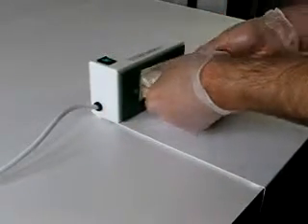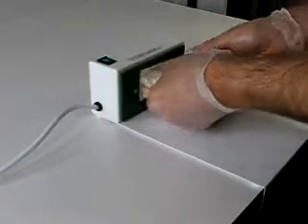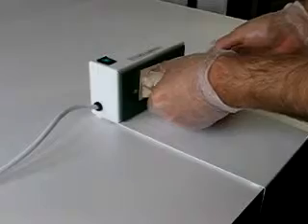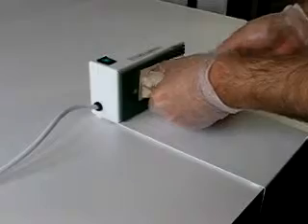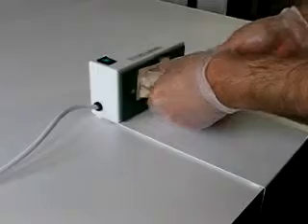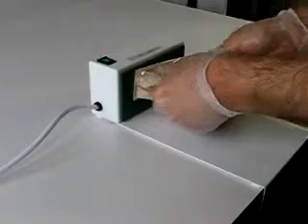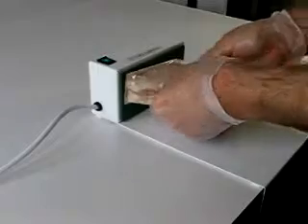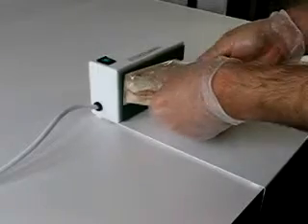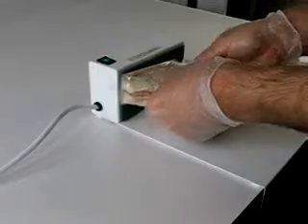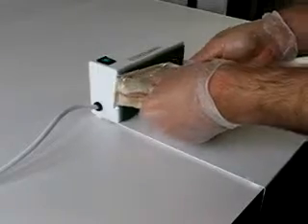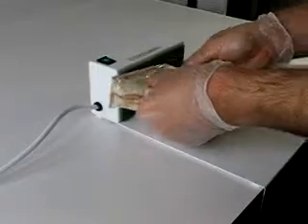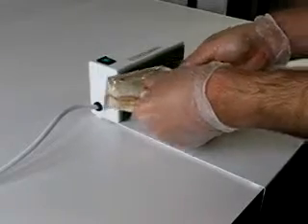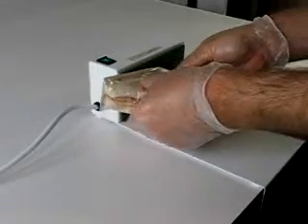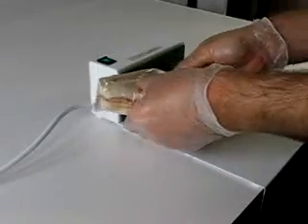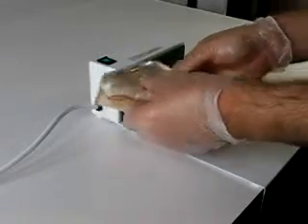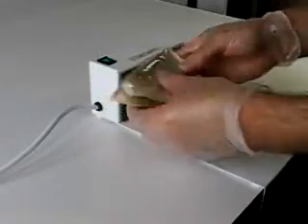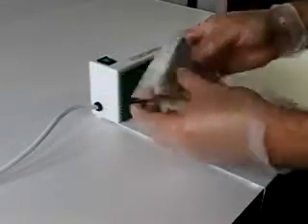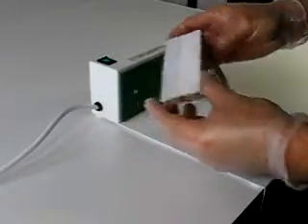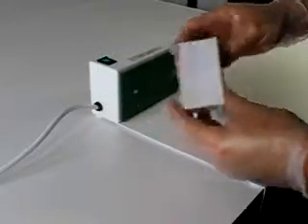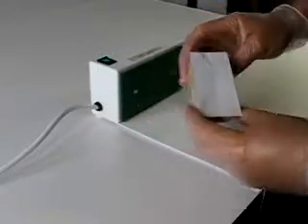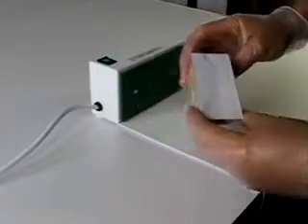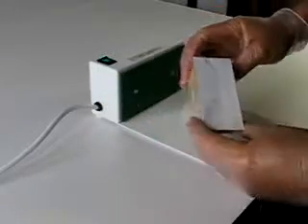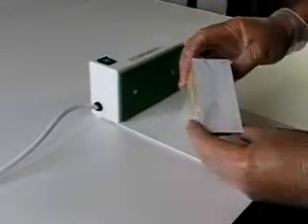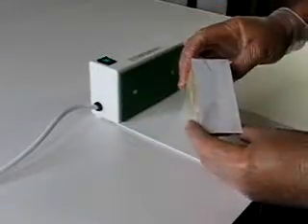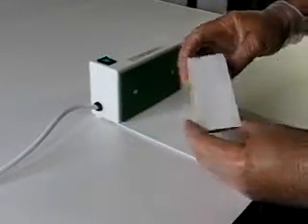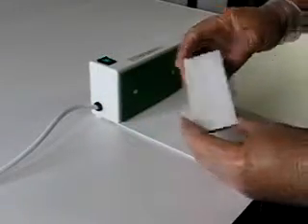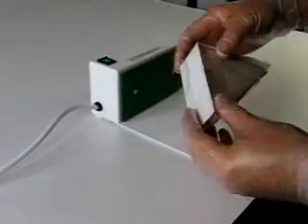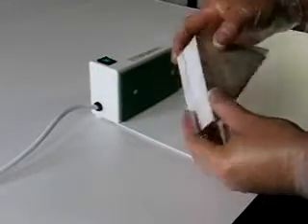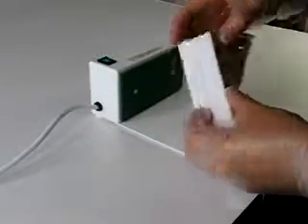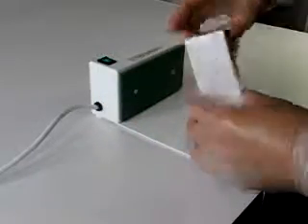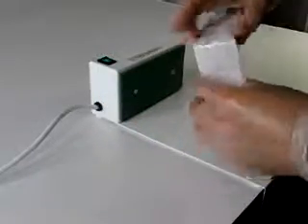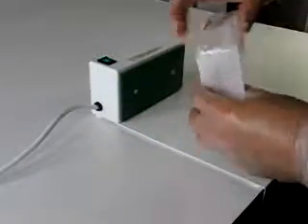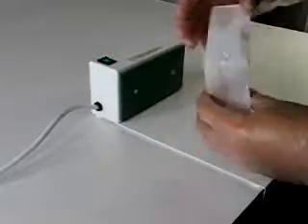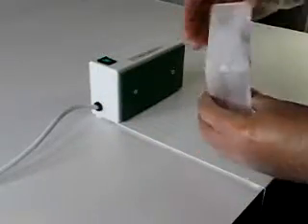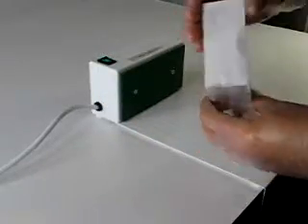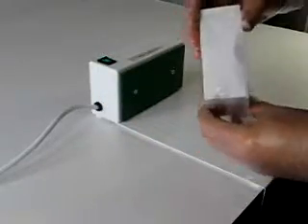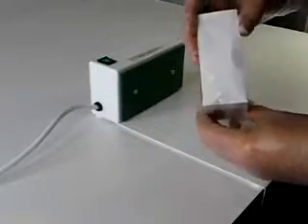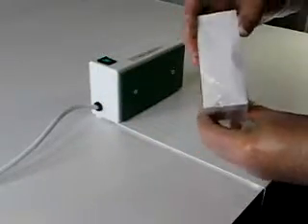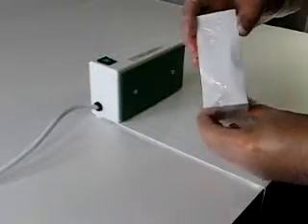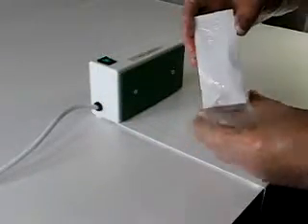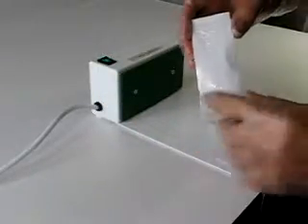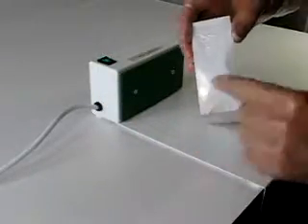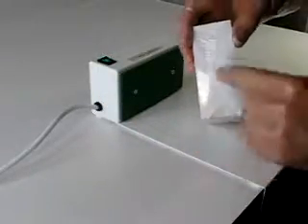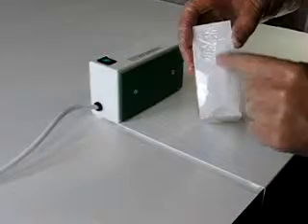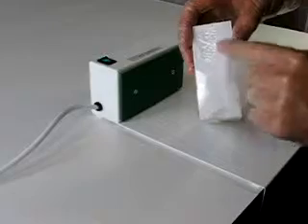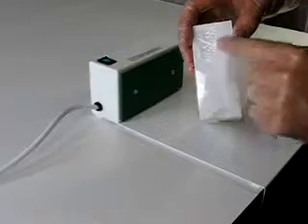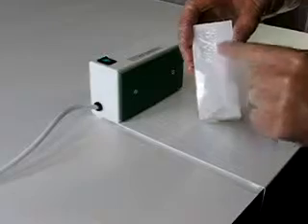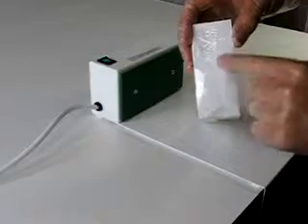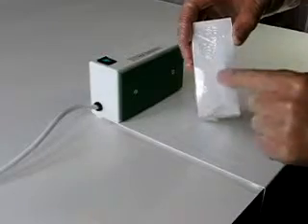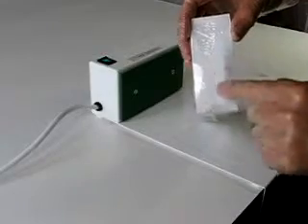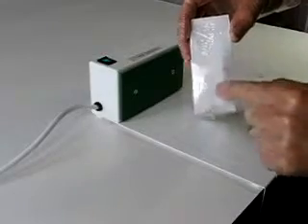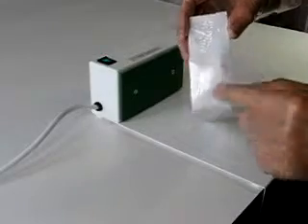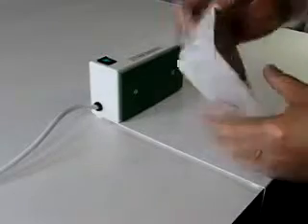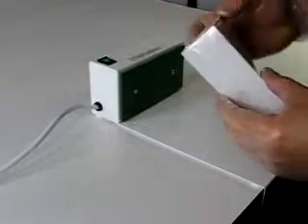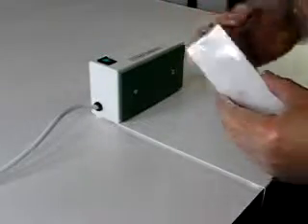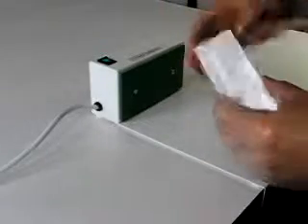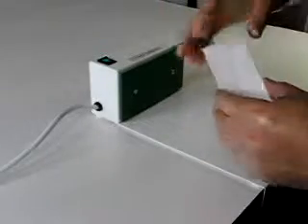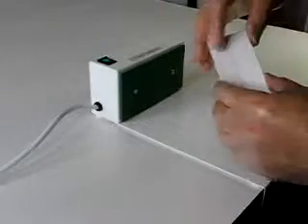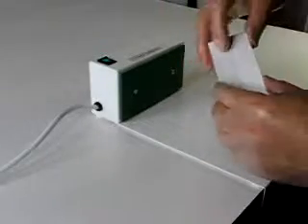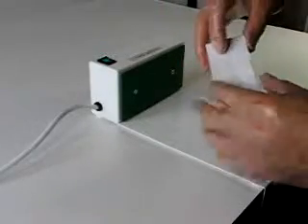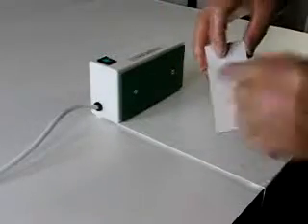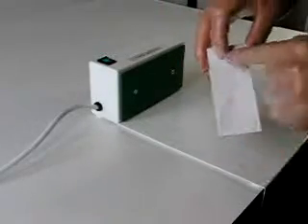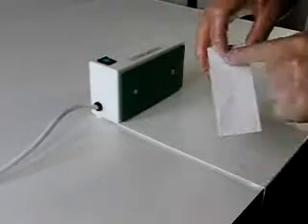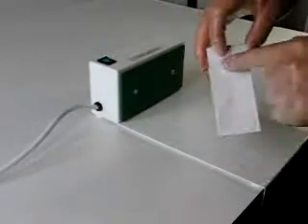The sealed product is then ready to be placed on display, where it will stay fresh and is tamper evident. And there you have it, a perfect seal.